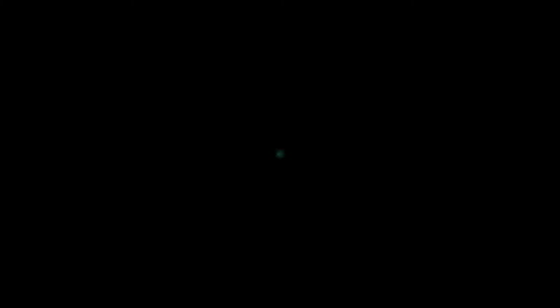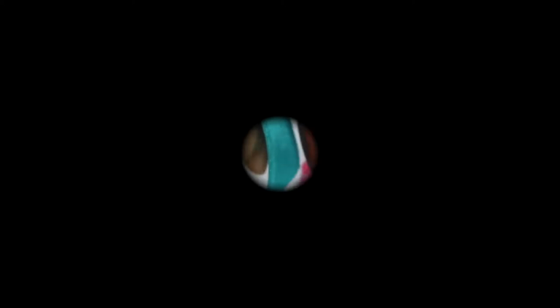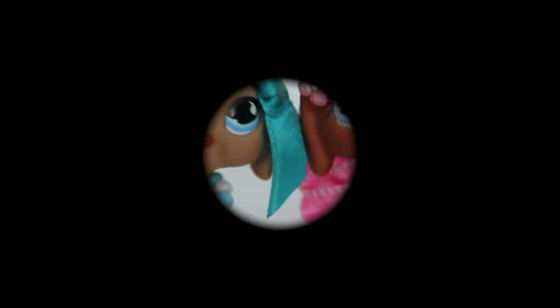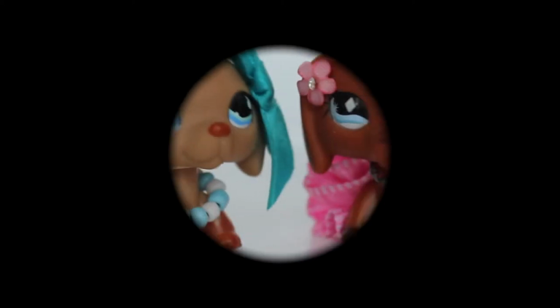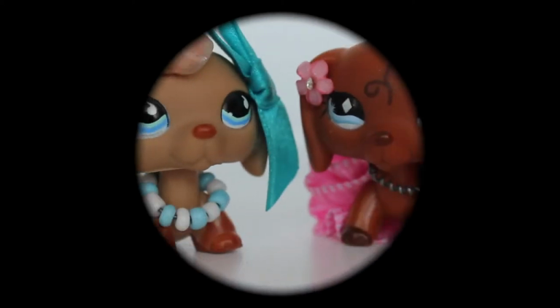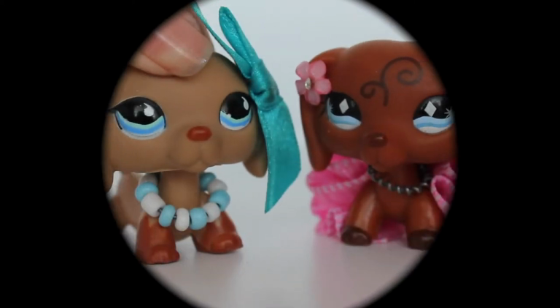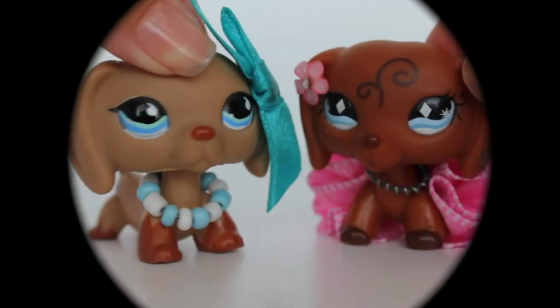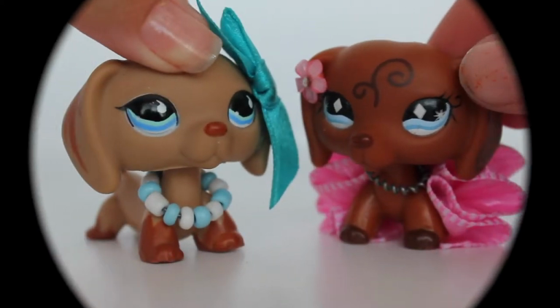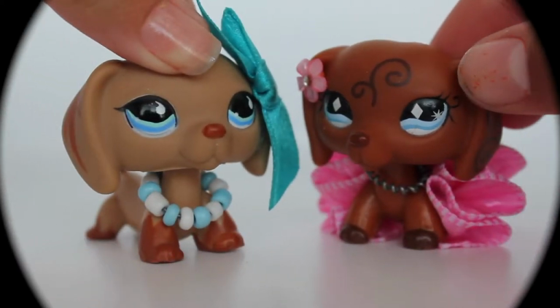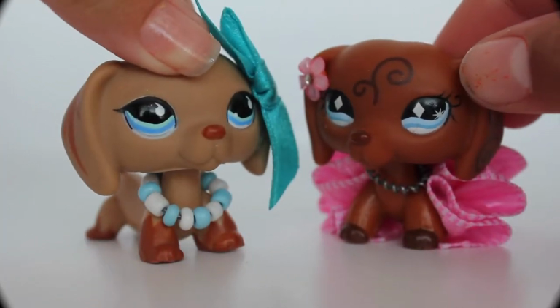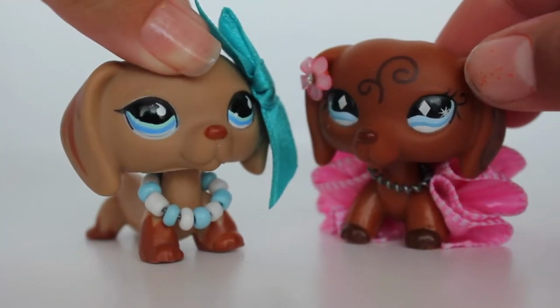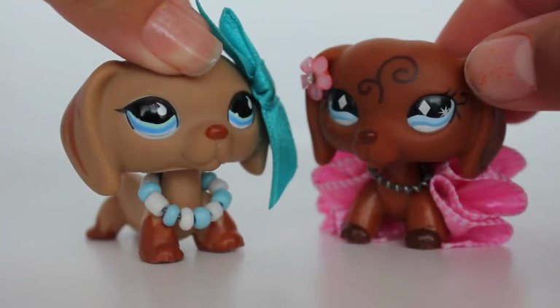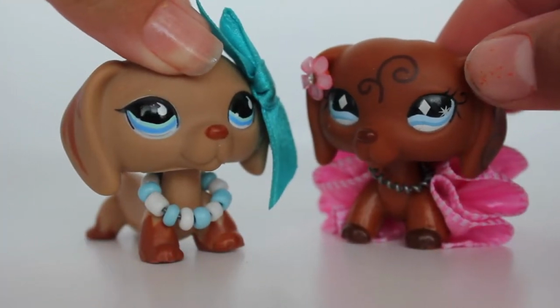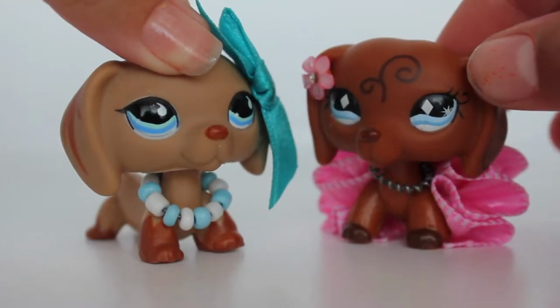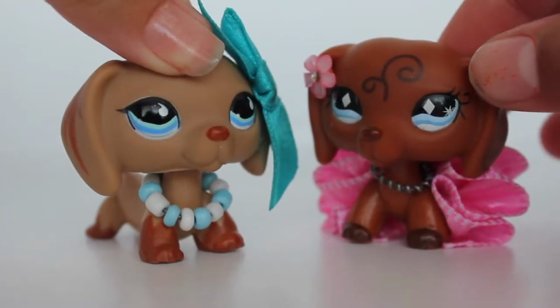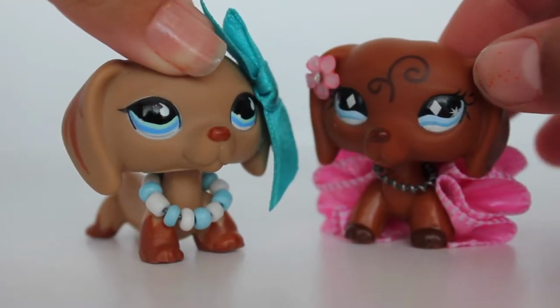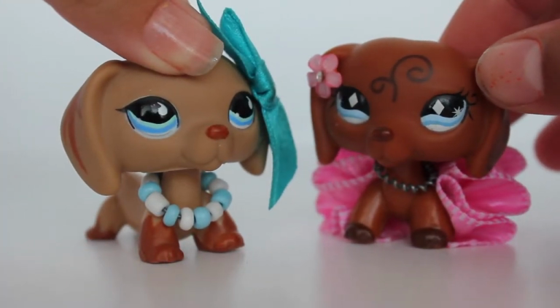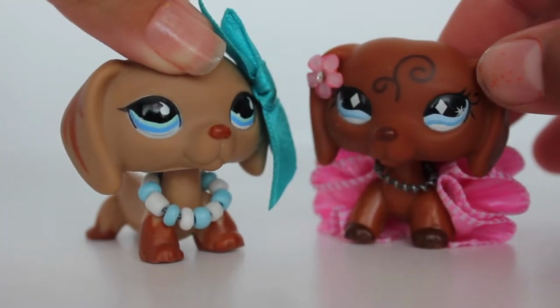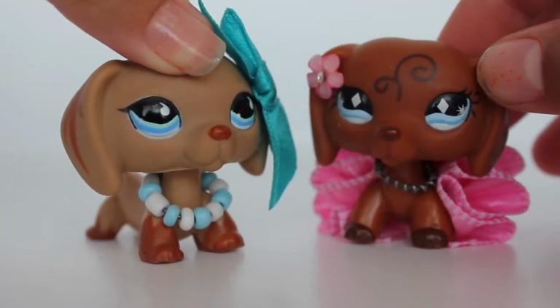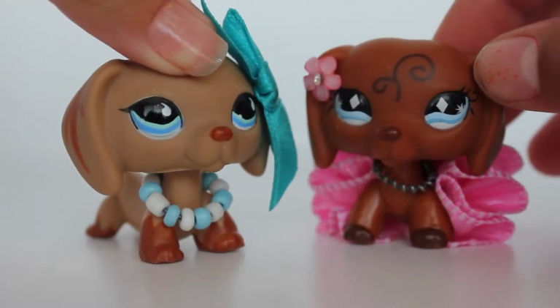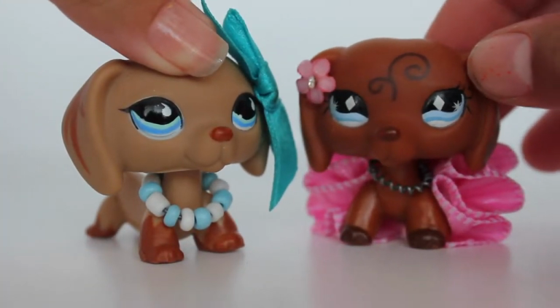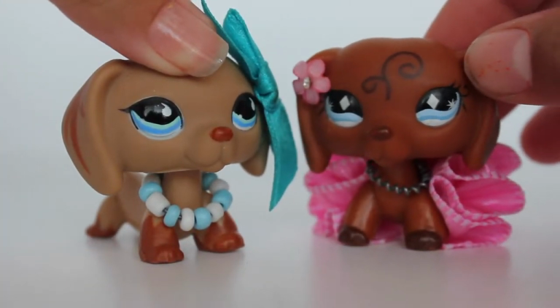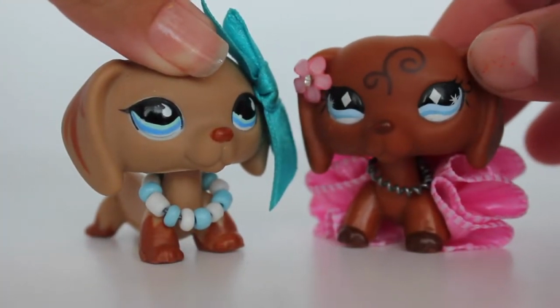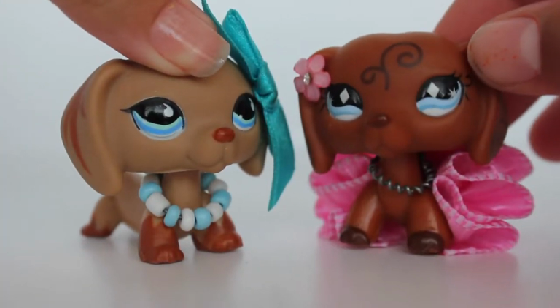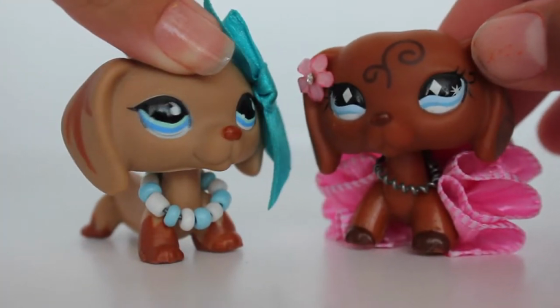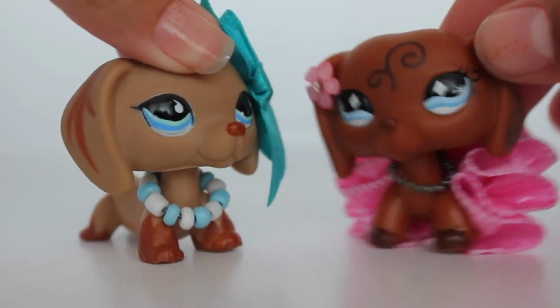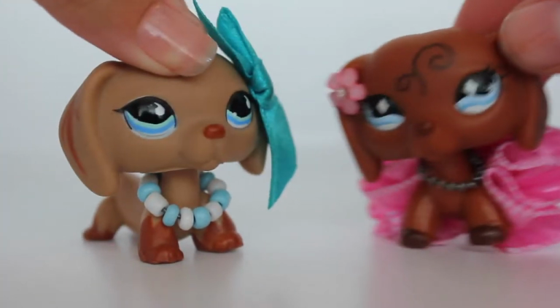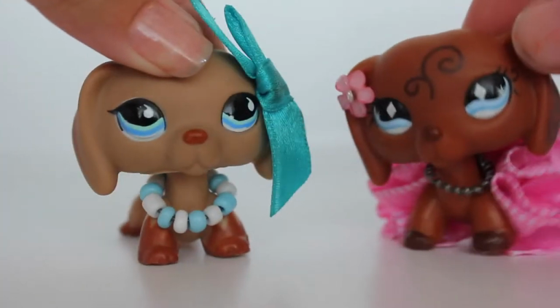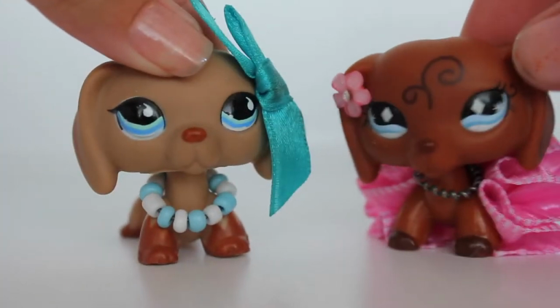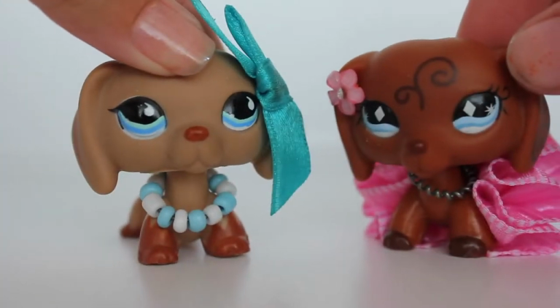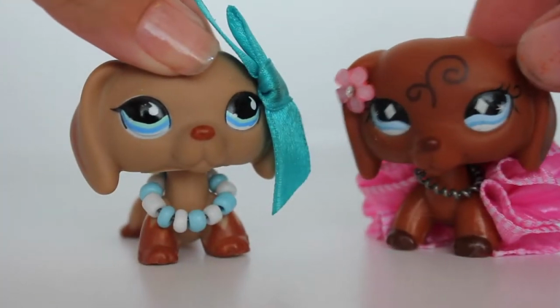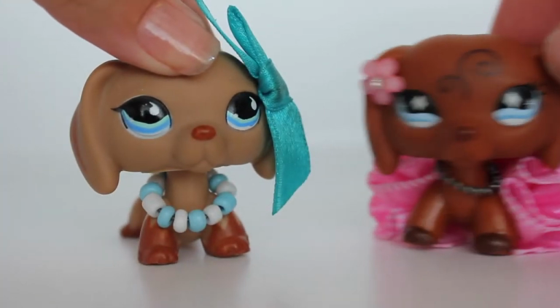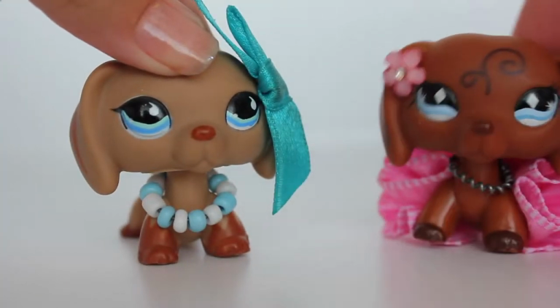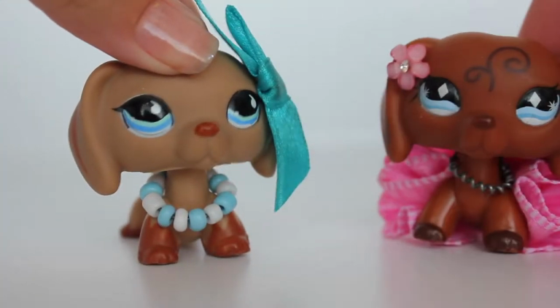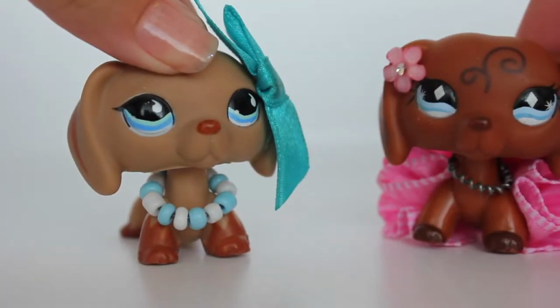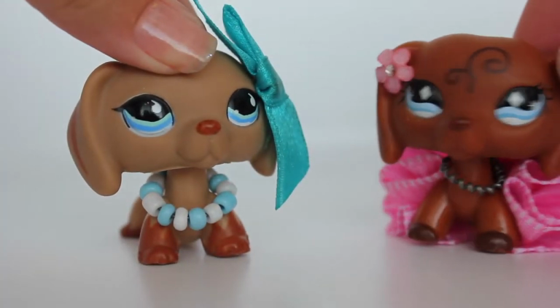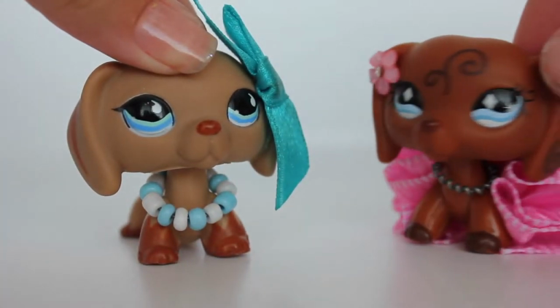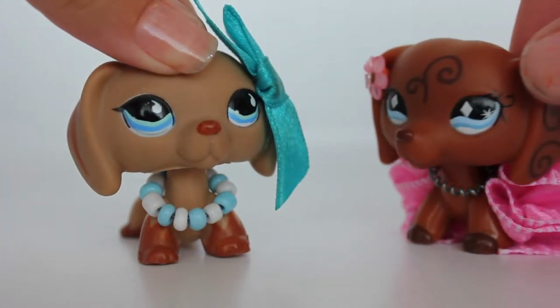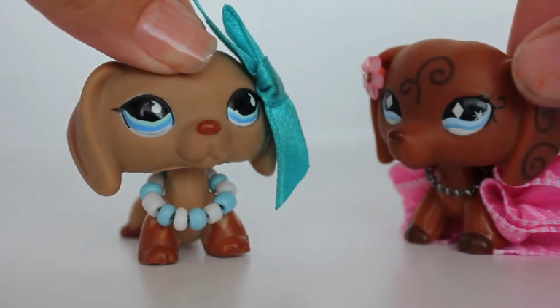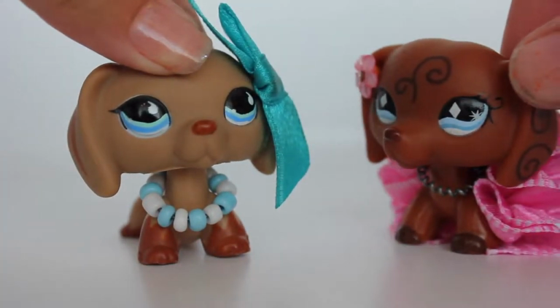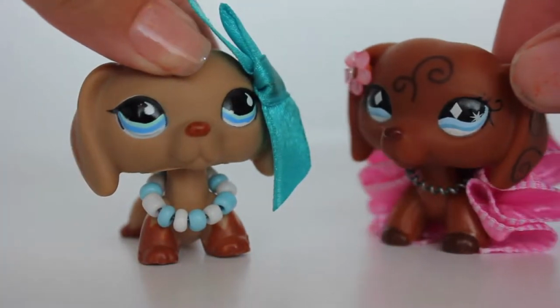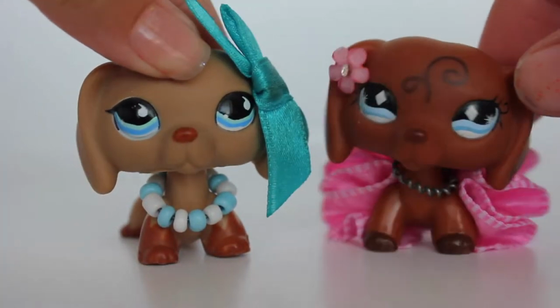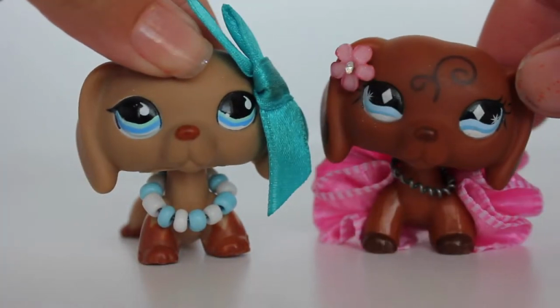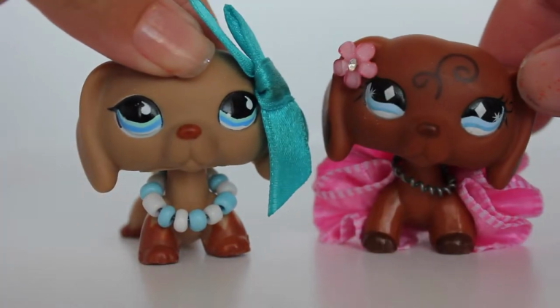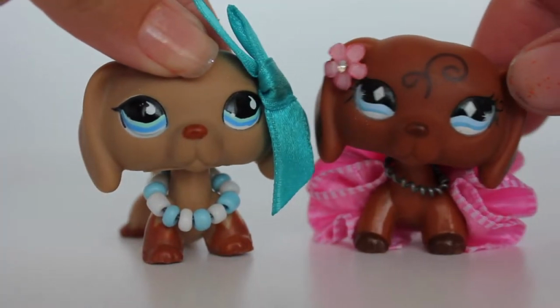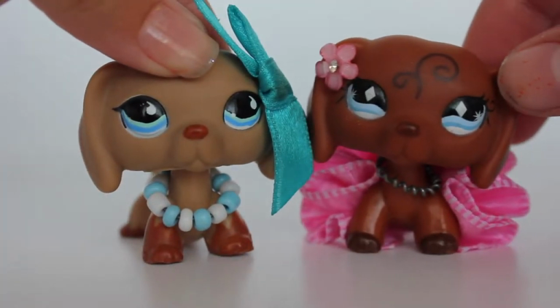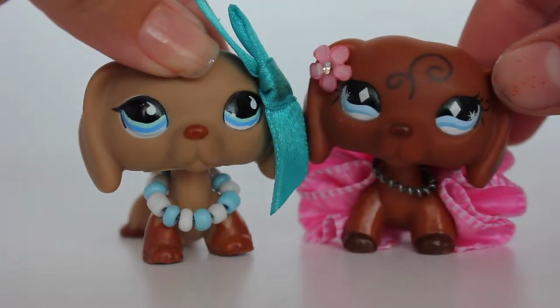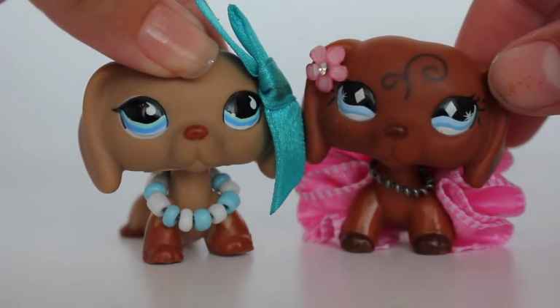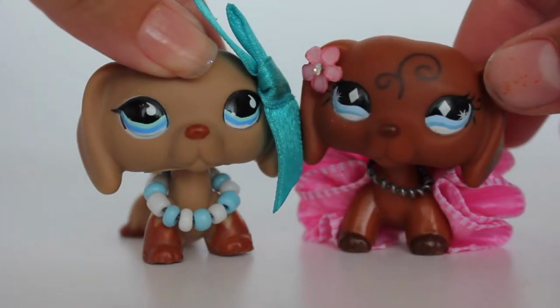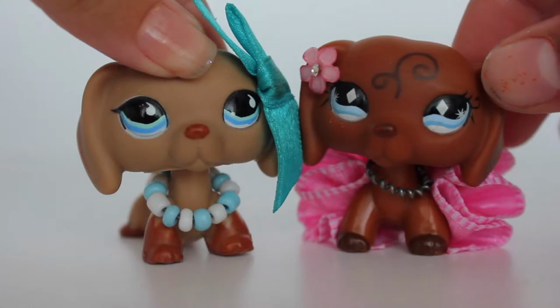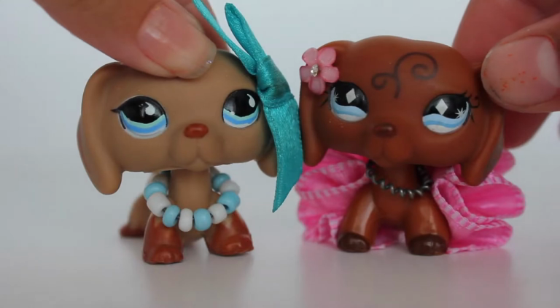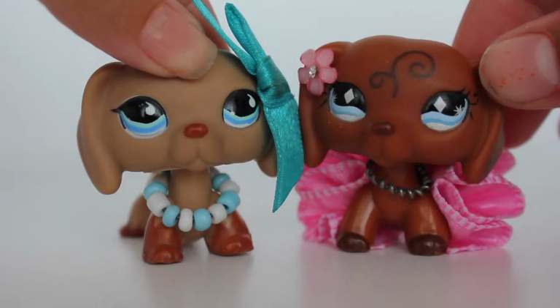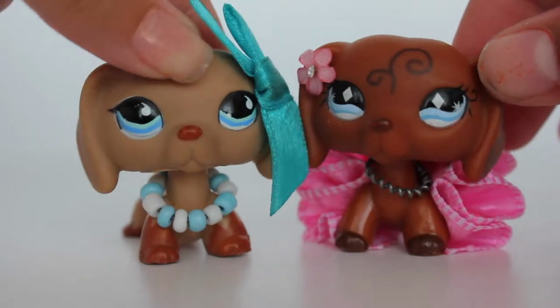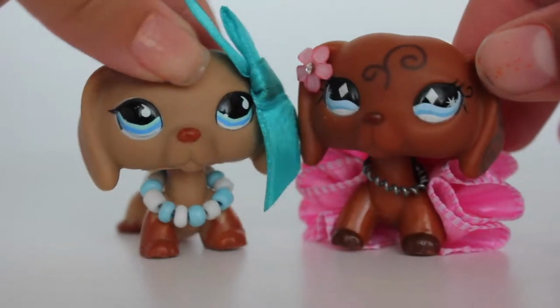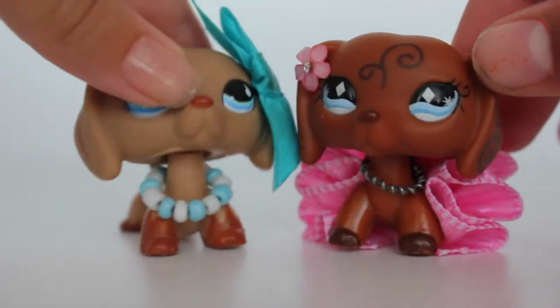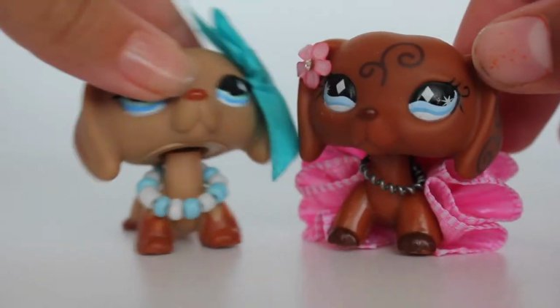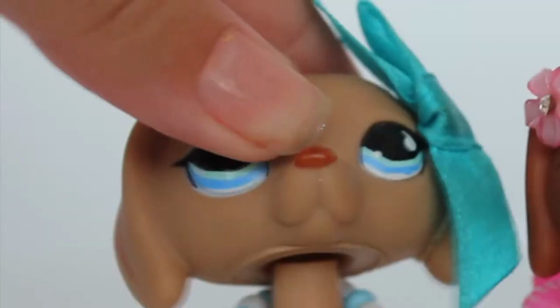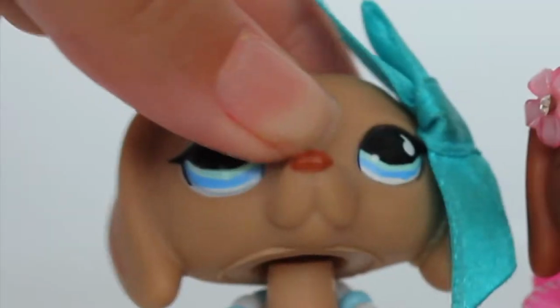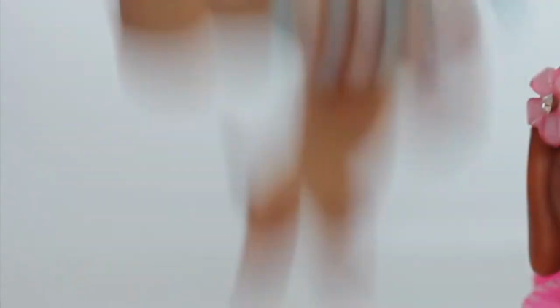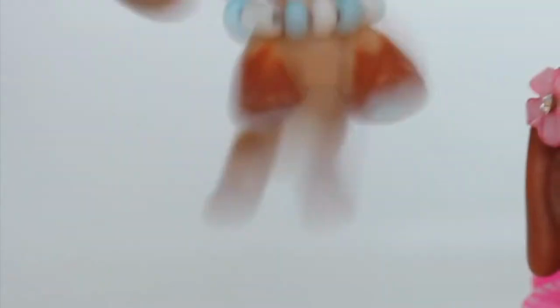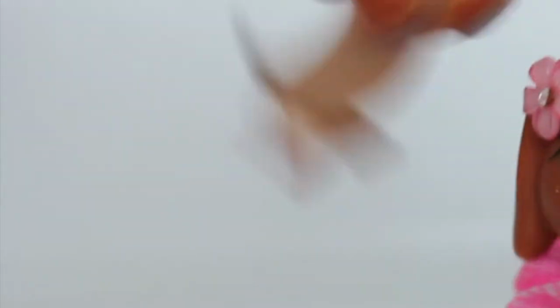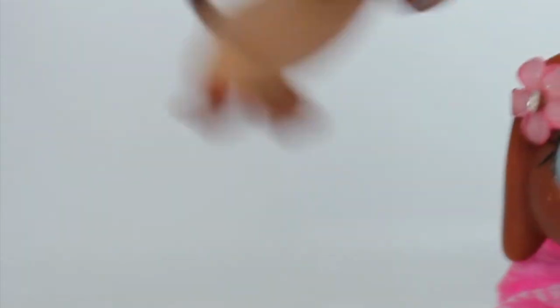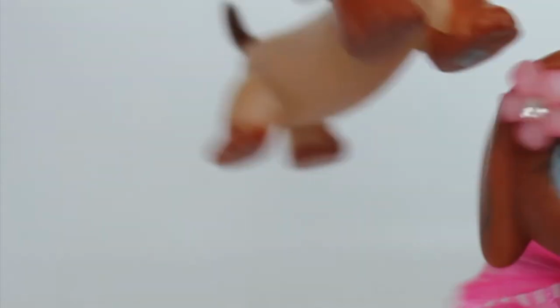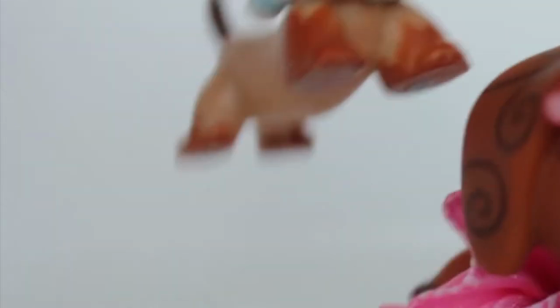Hey guys, it's Natalie here with my cousin Sienna, and today we are going to be doing the one-take challenge. Yippee!